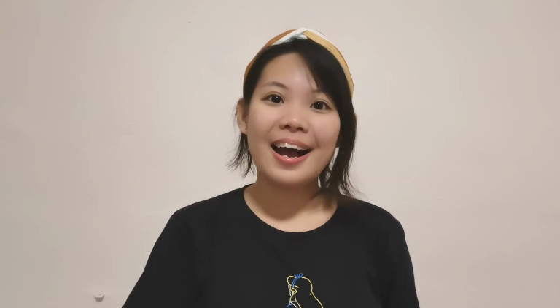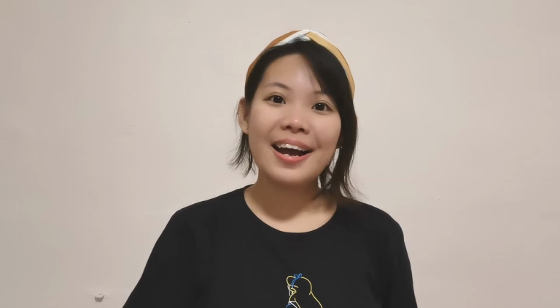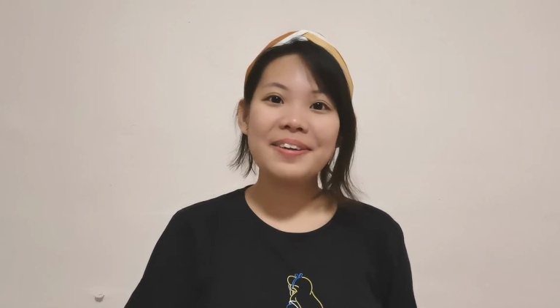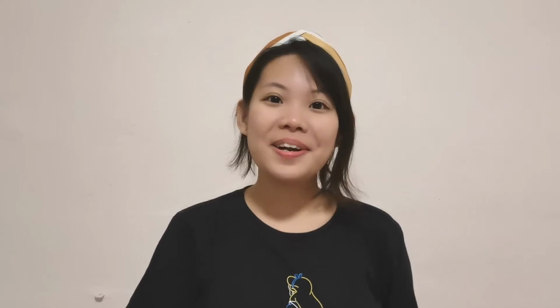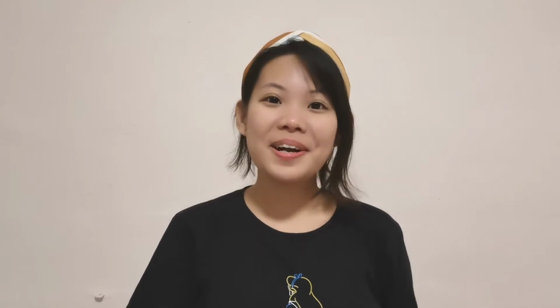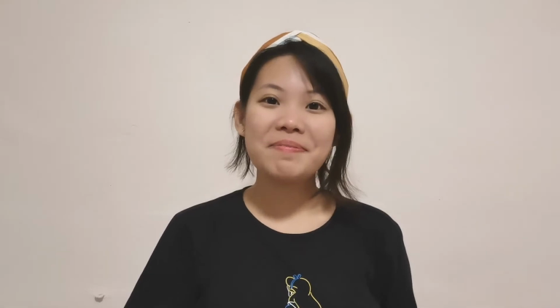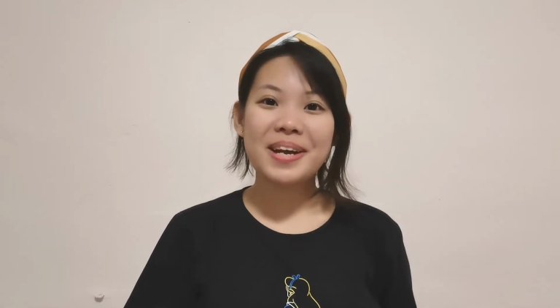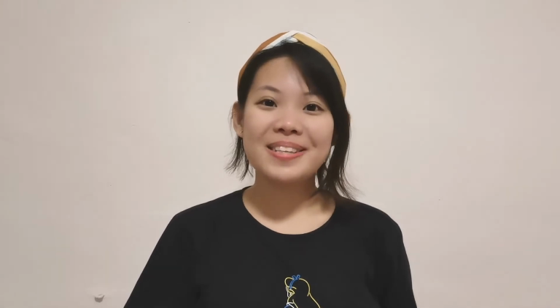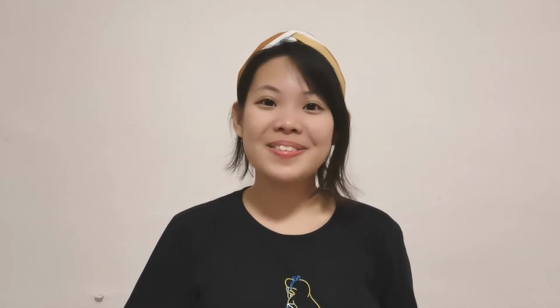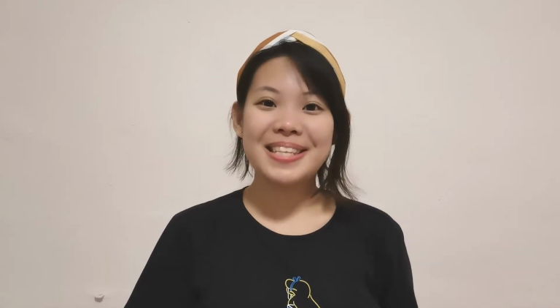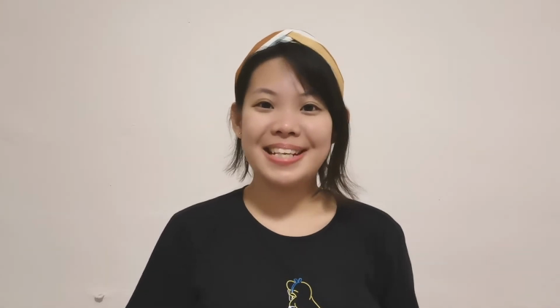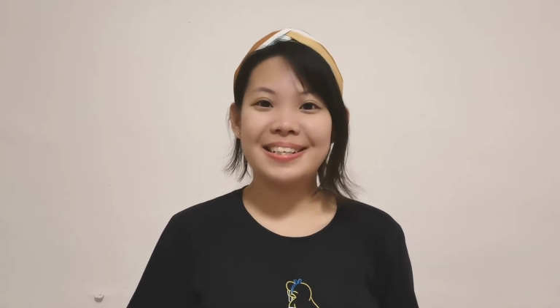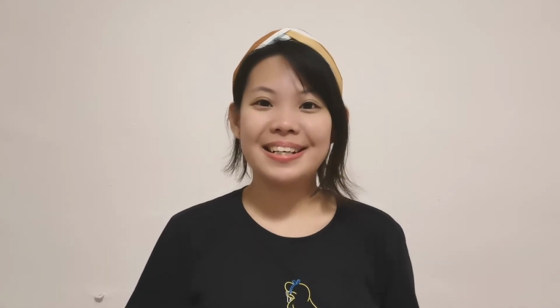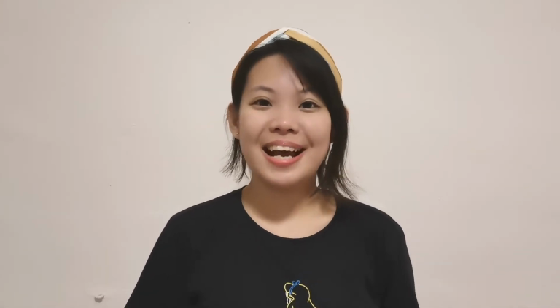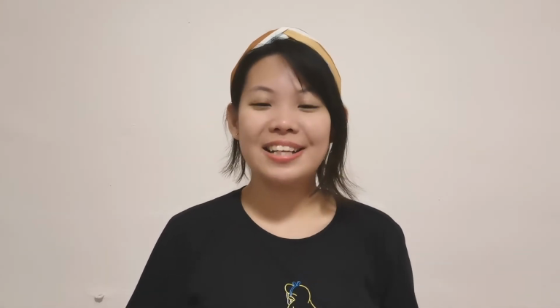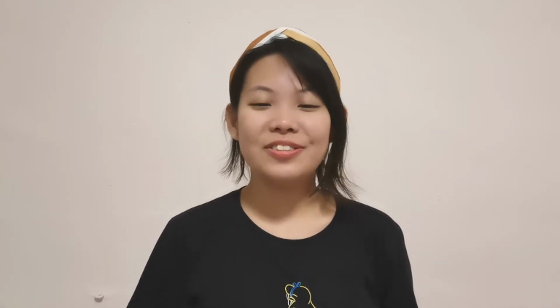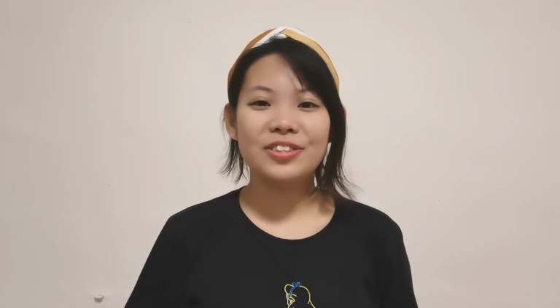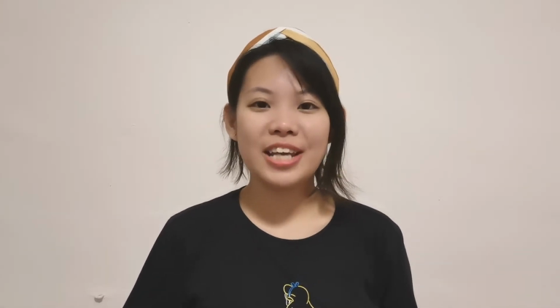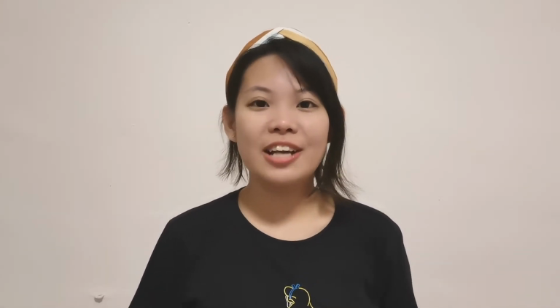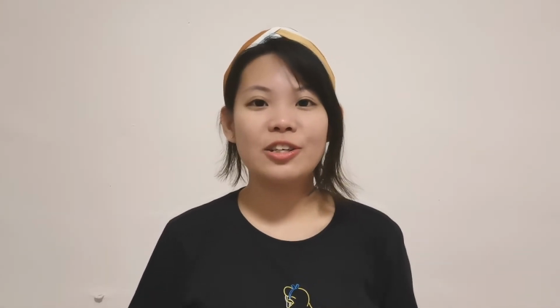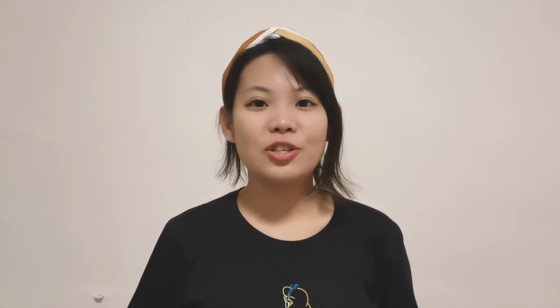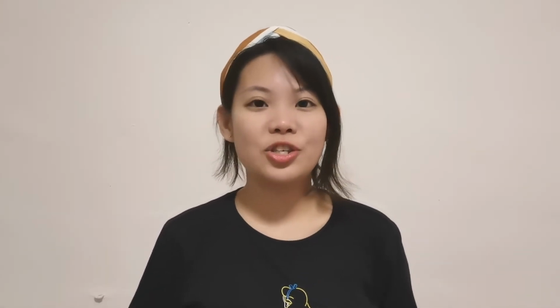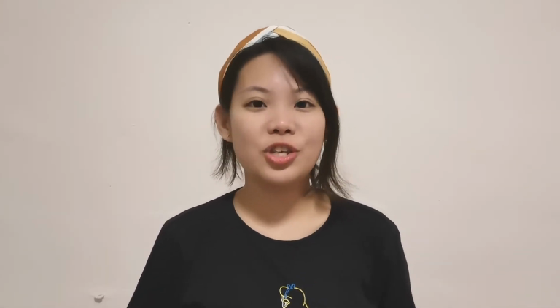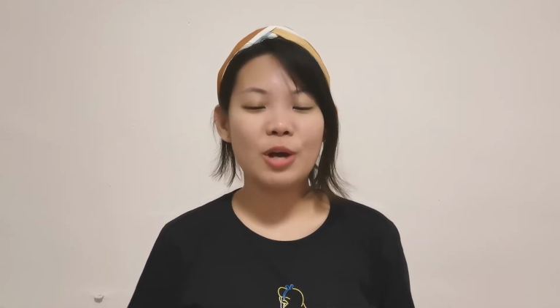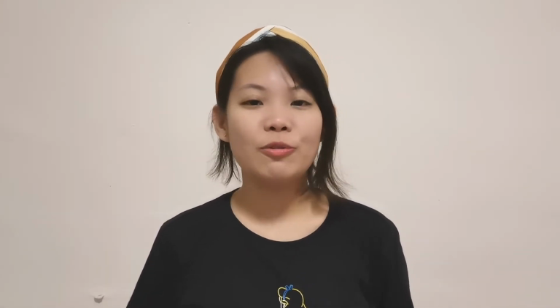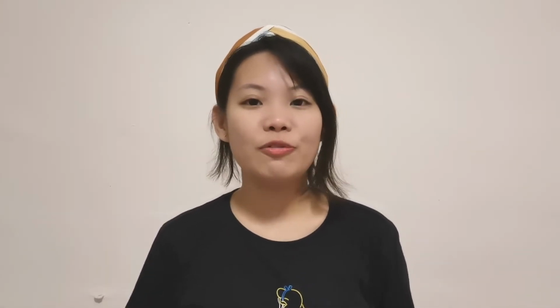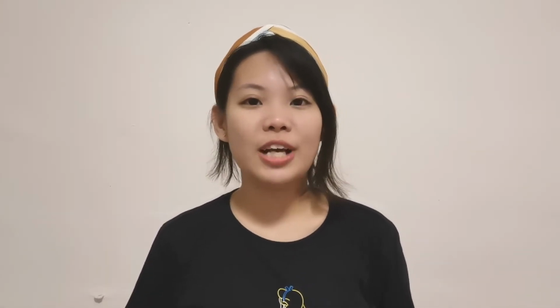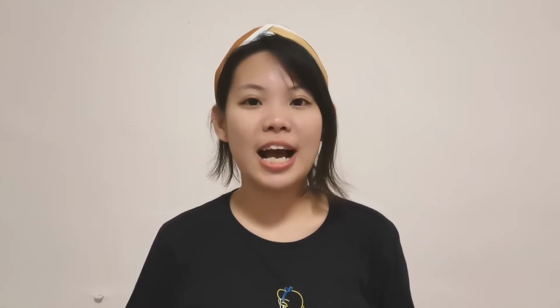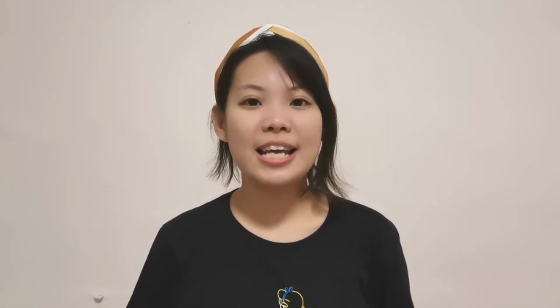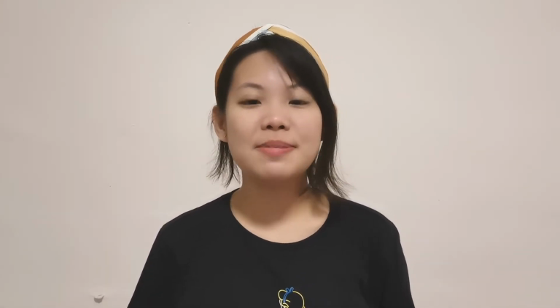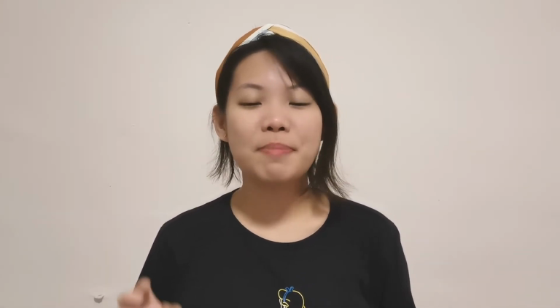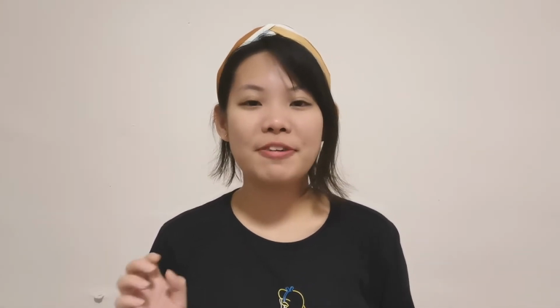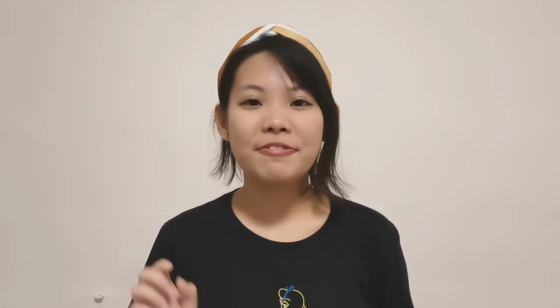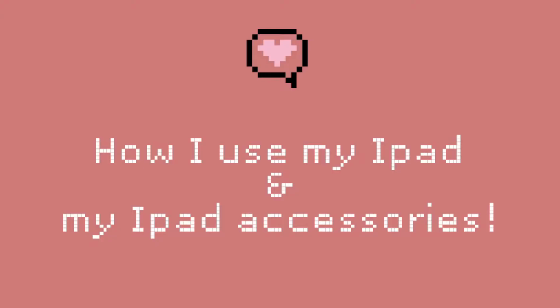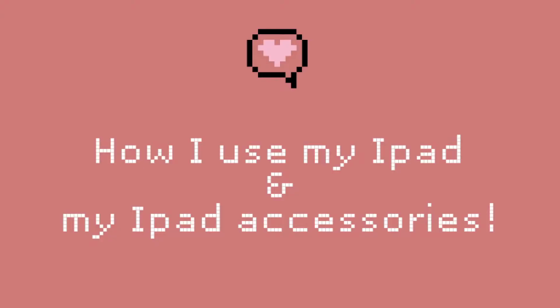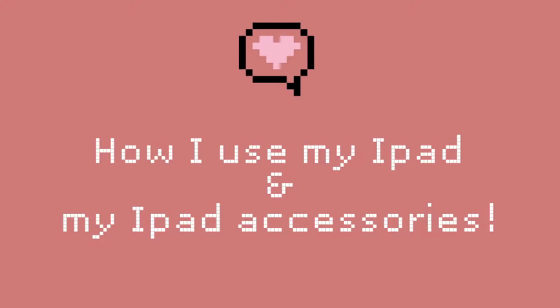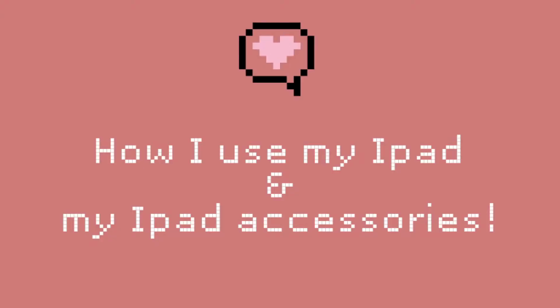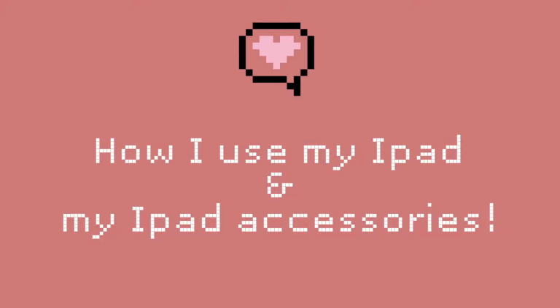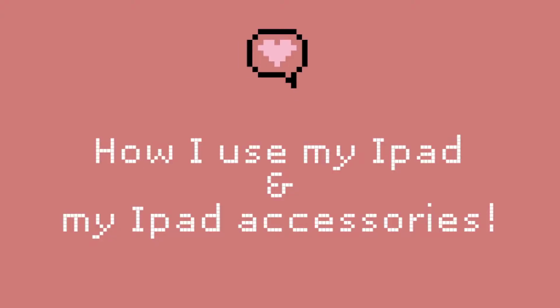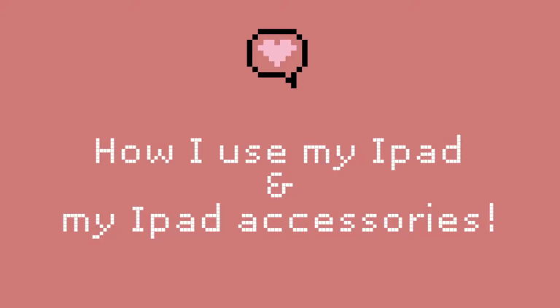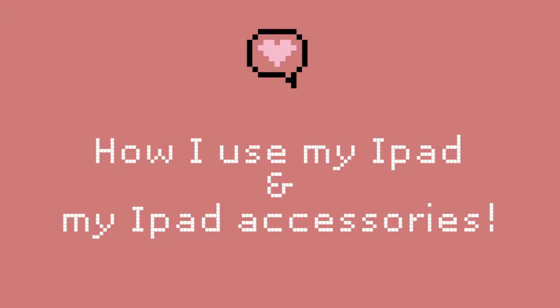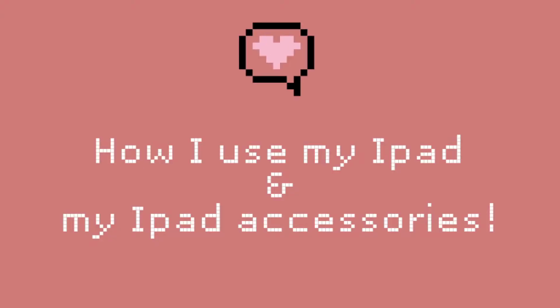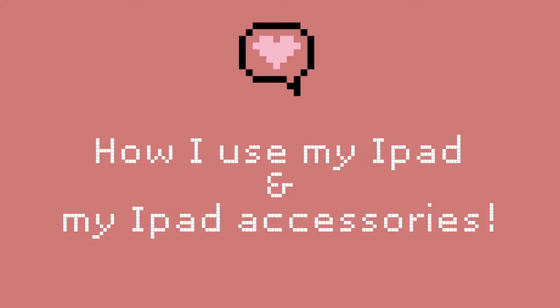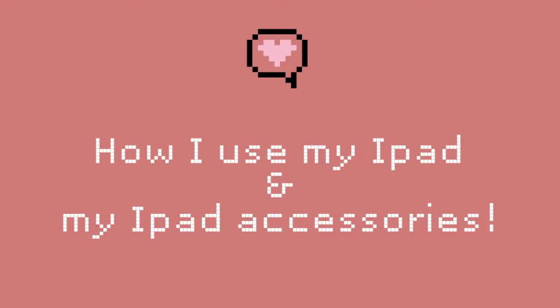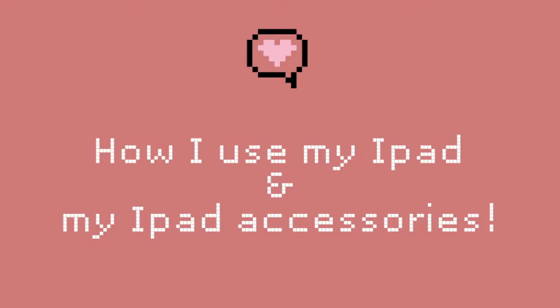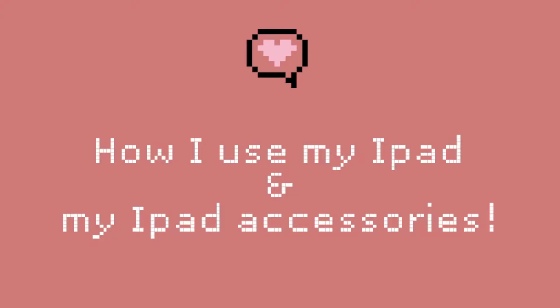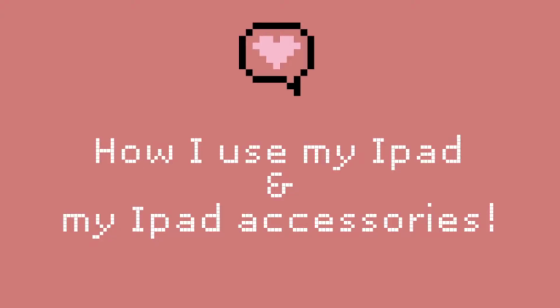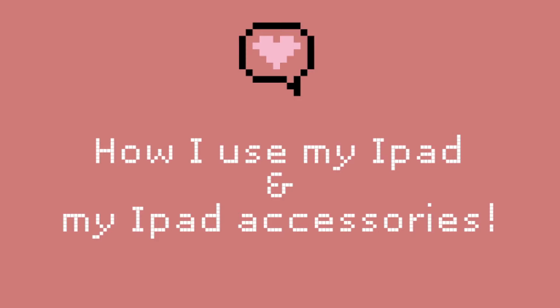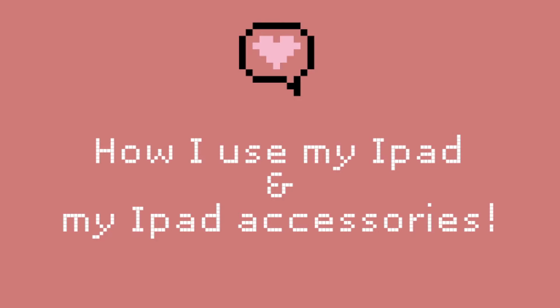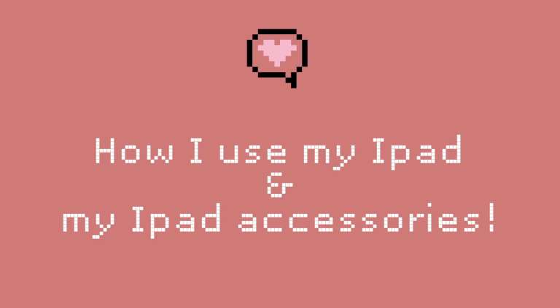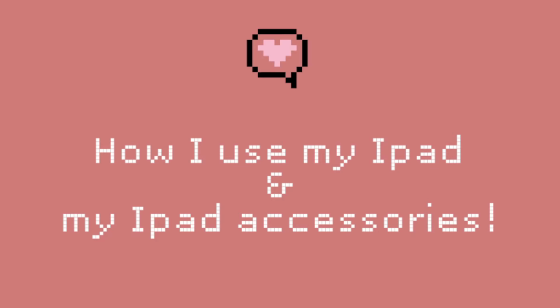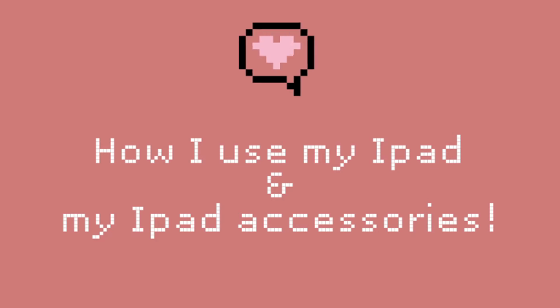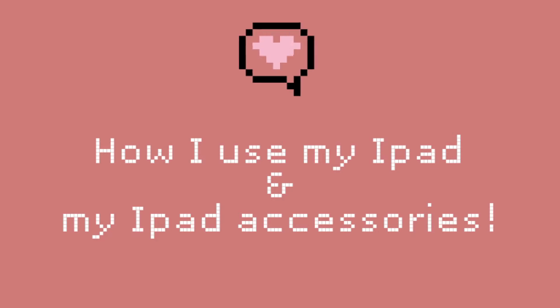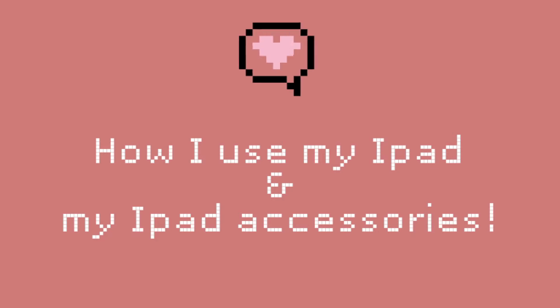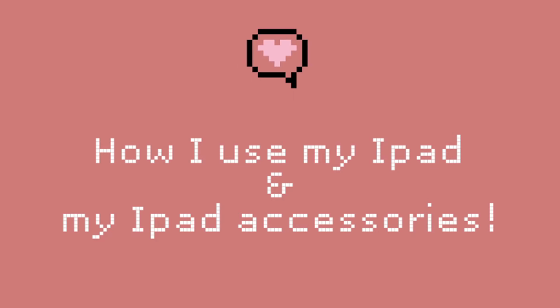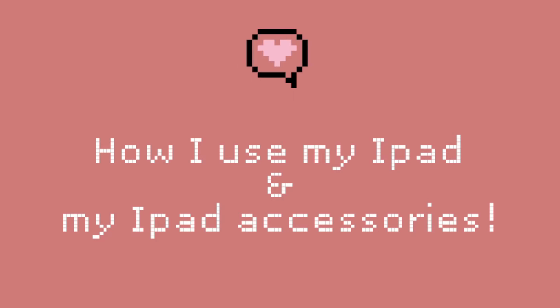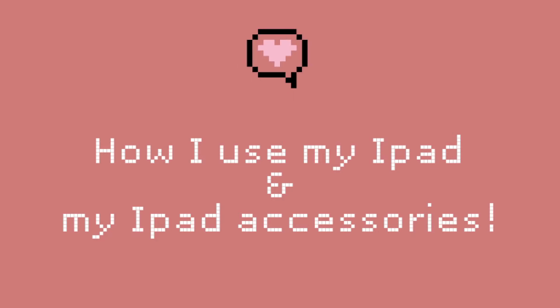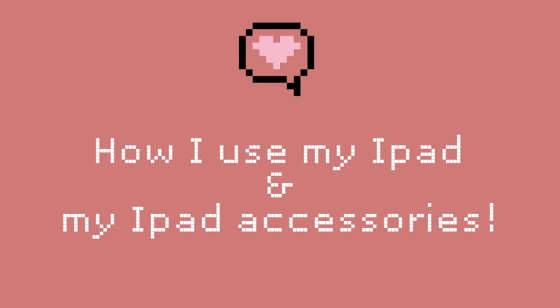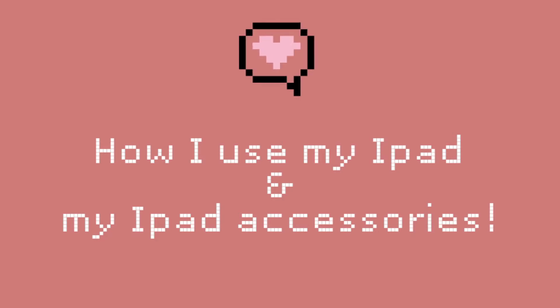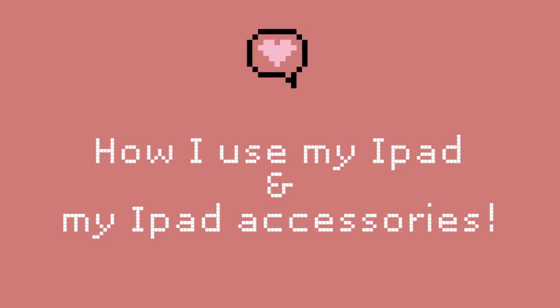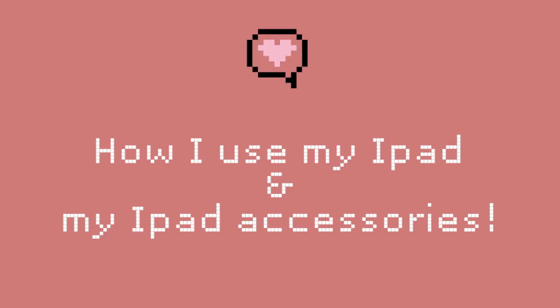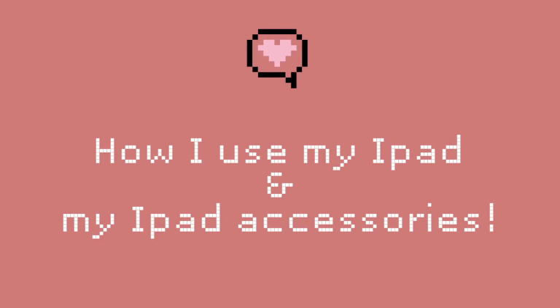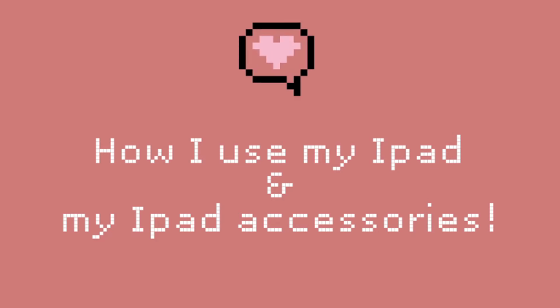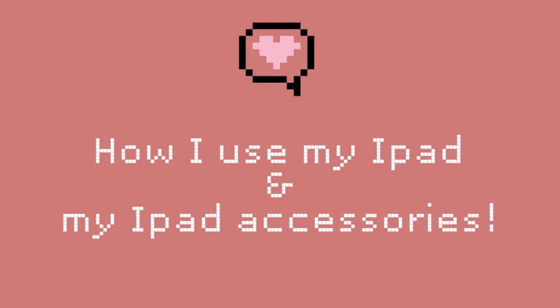Hi, welcome back to NakedCut. Today I'm going to share with you guys my first iPad and also my iPad accessories.